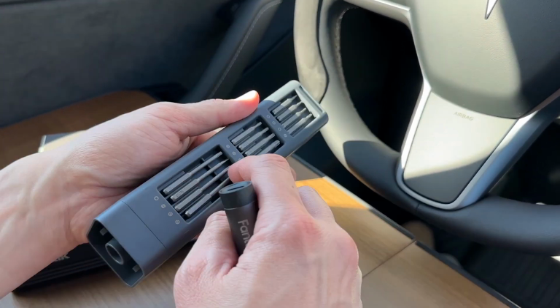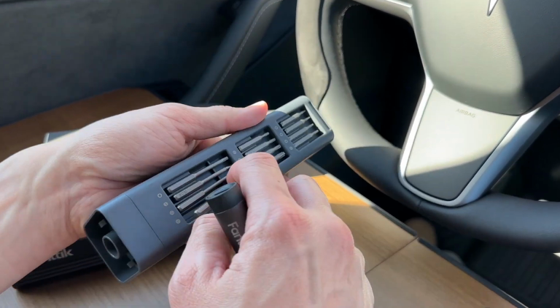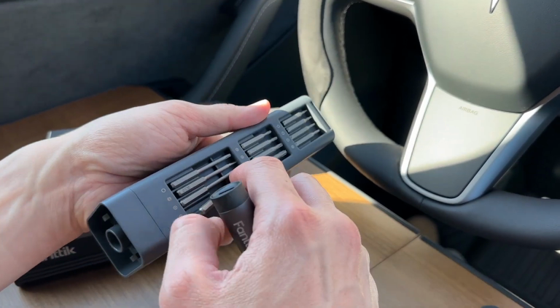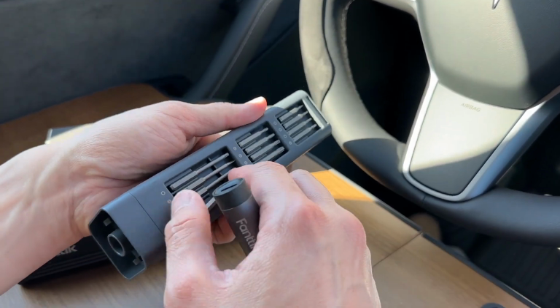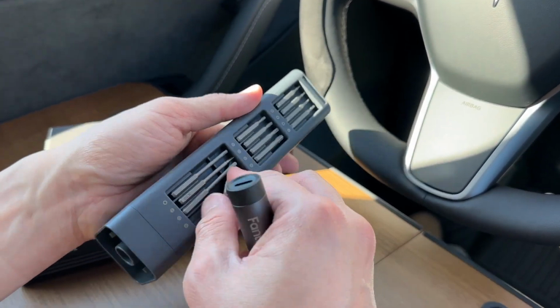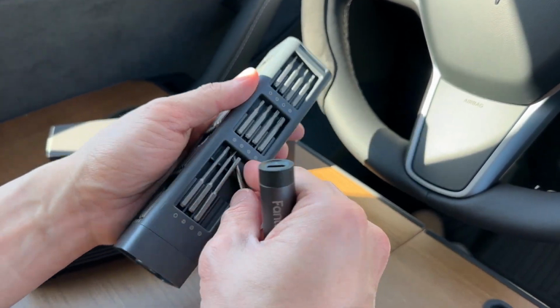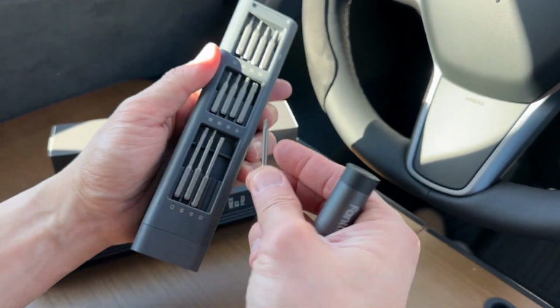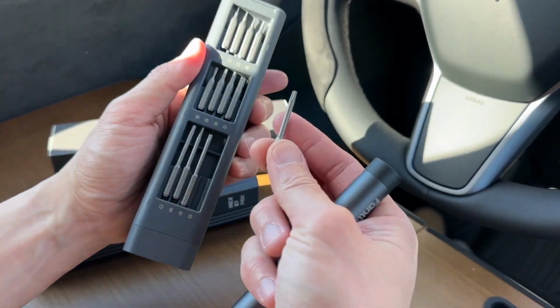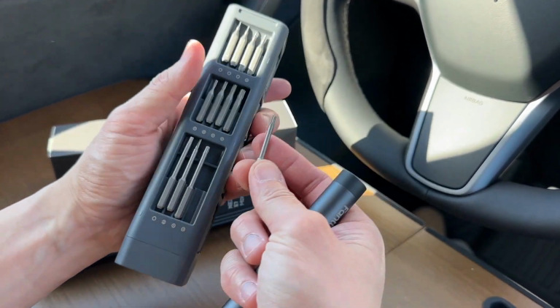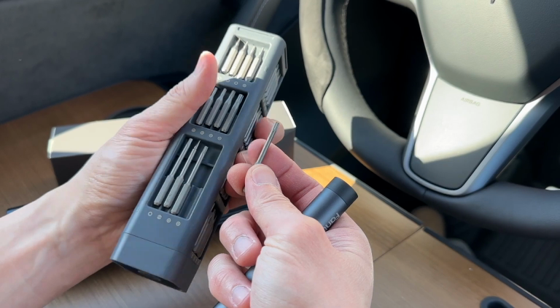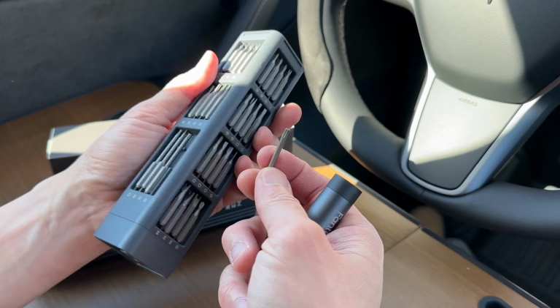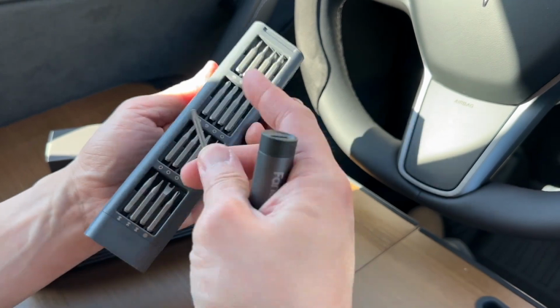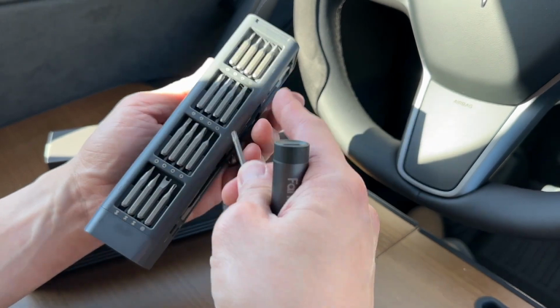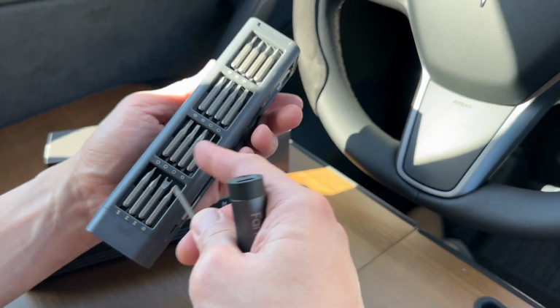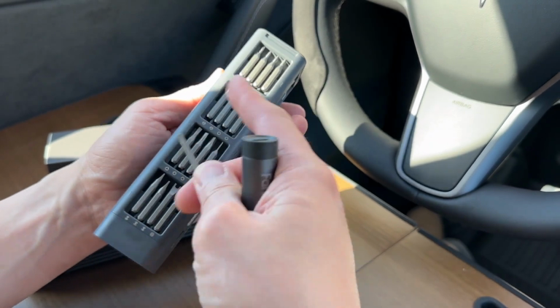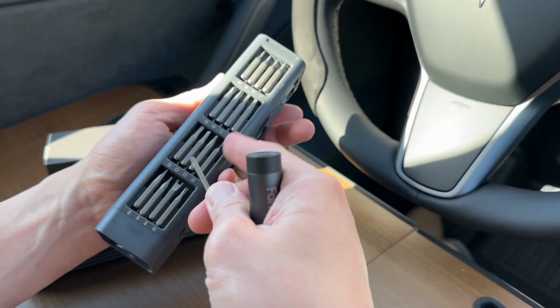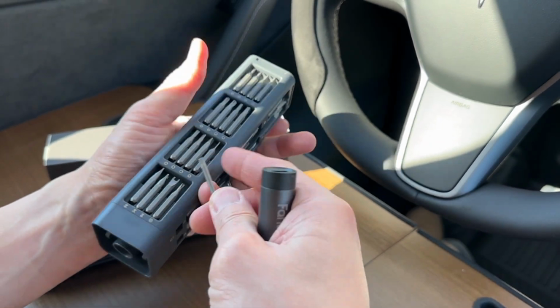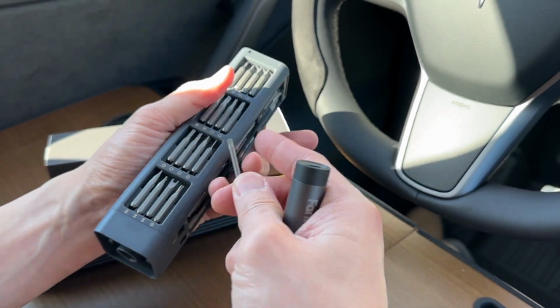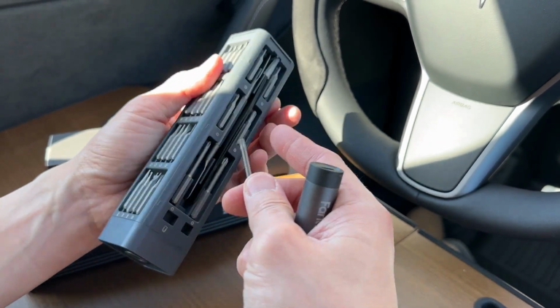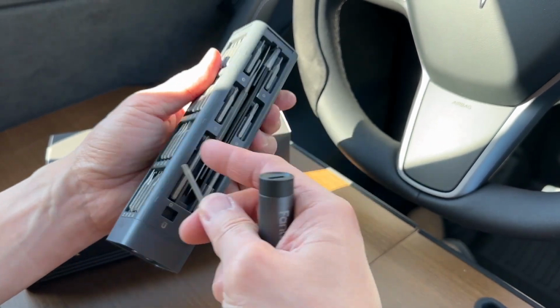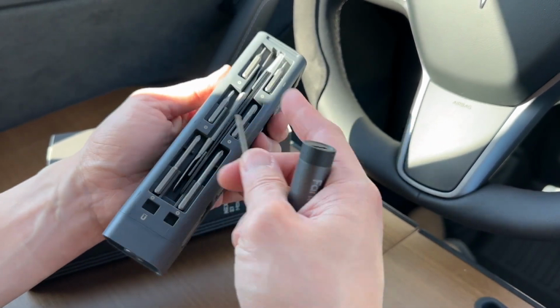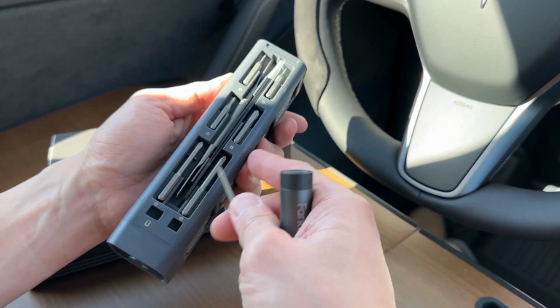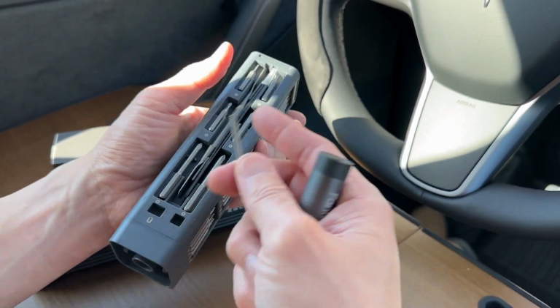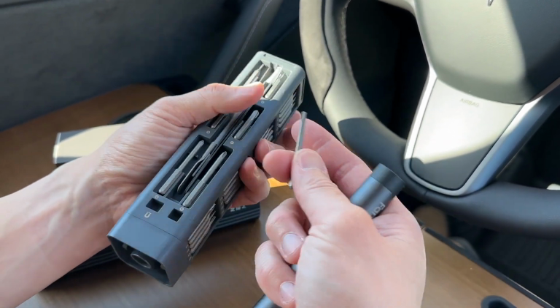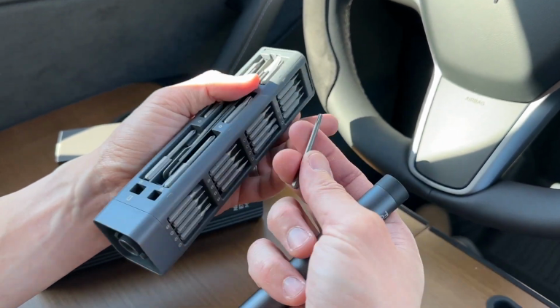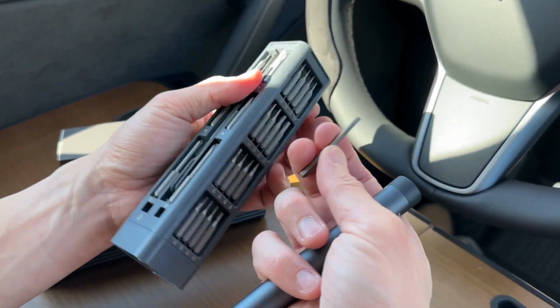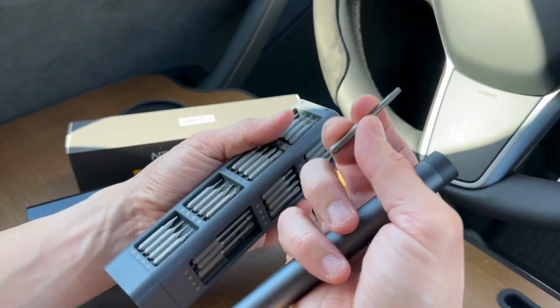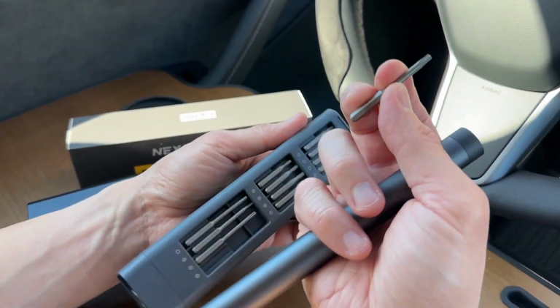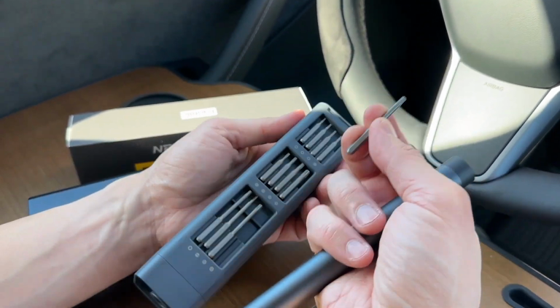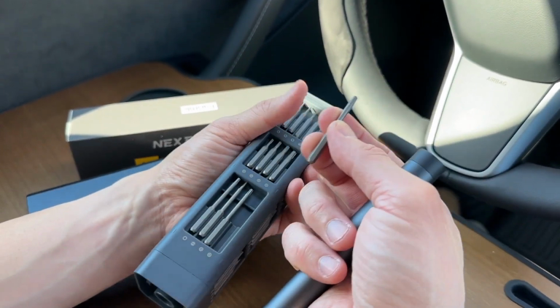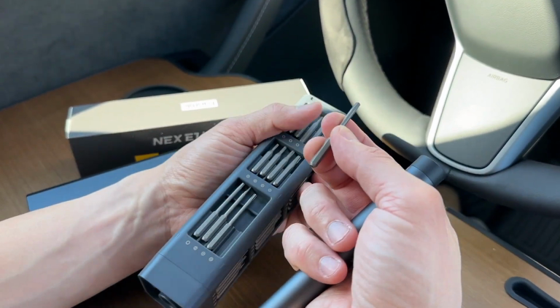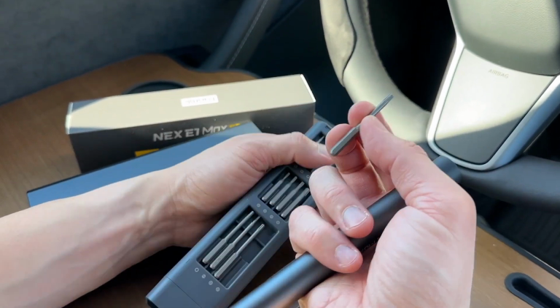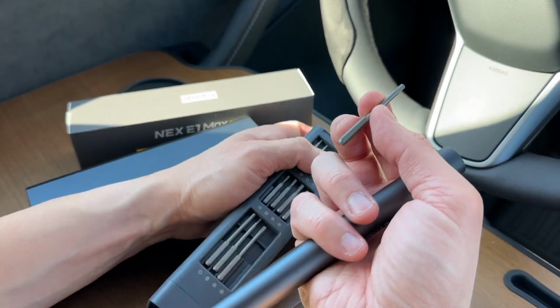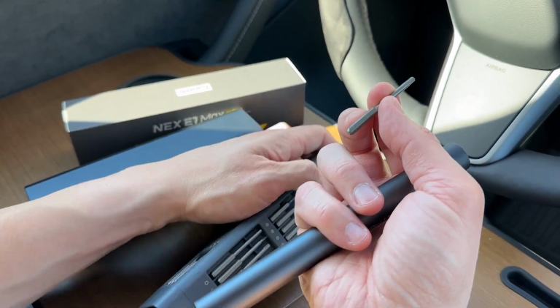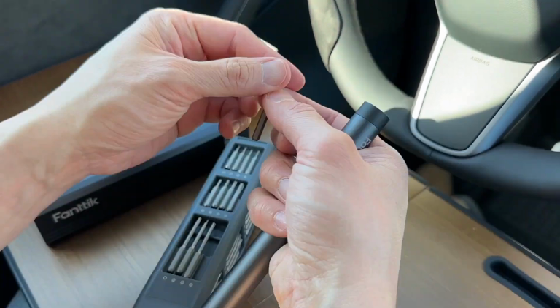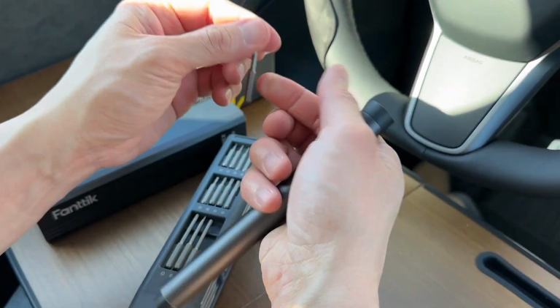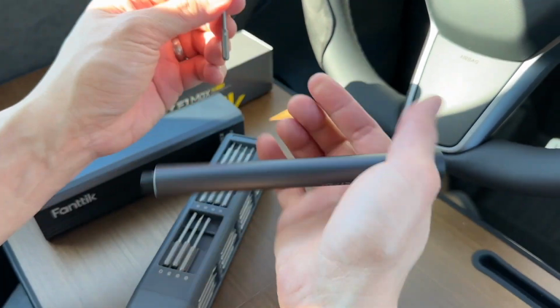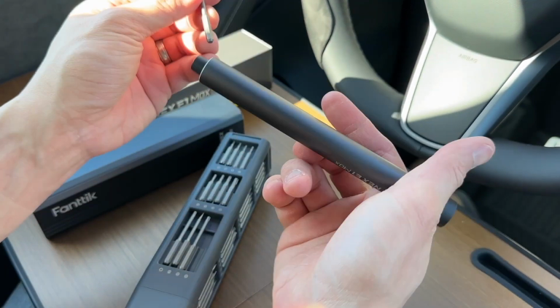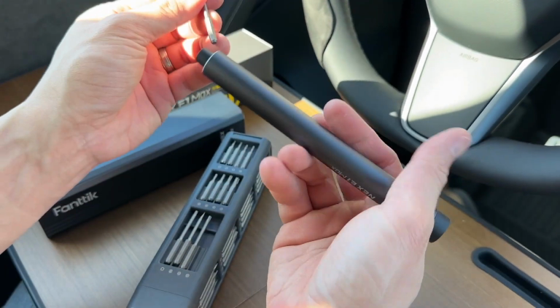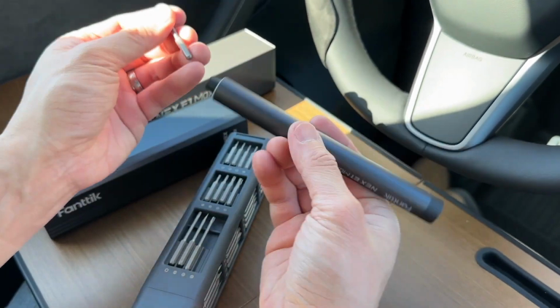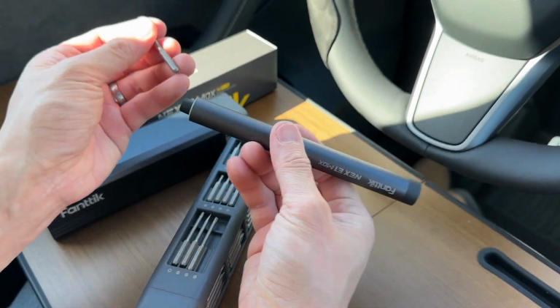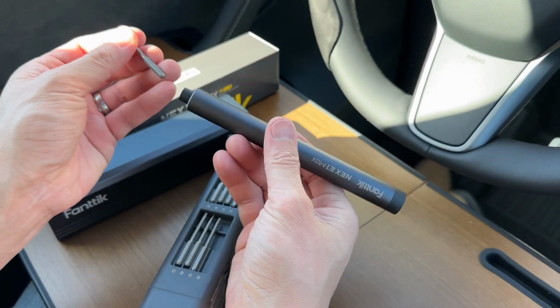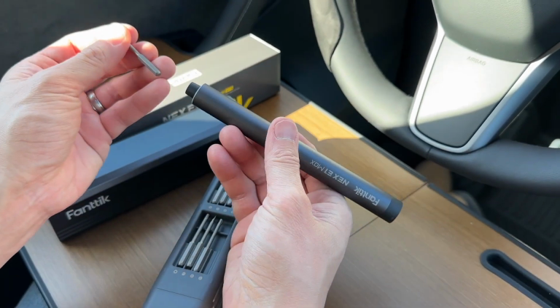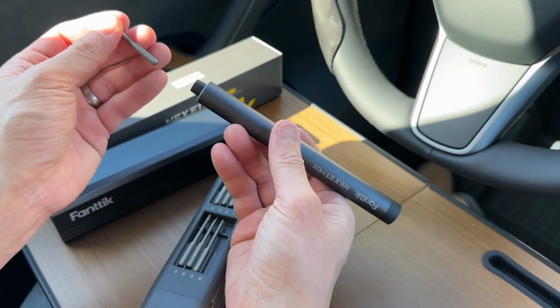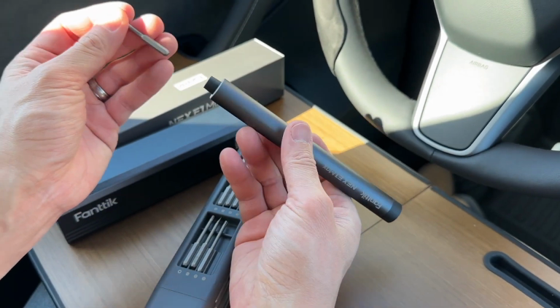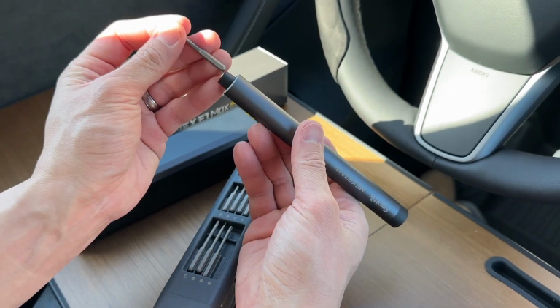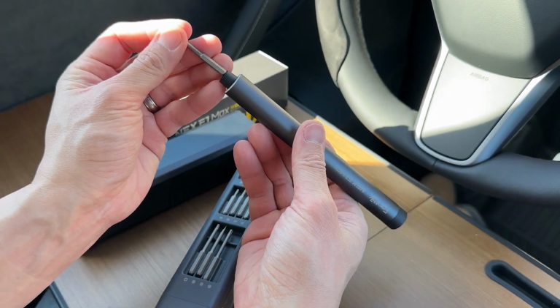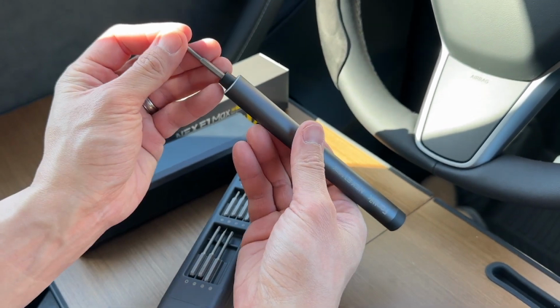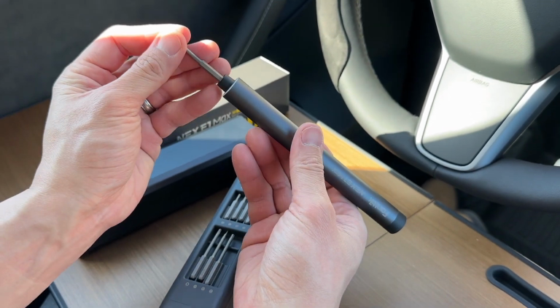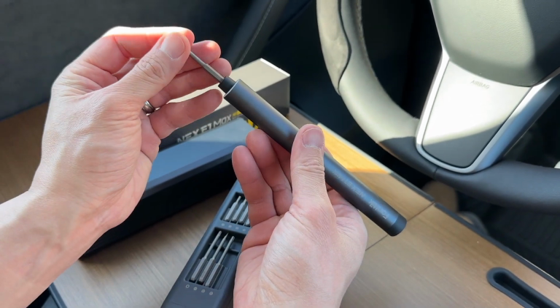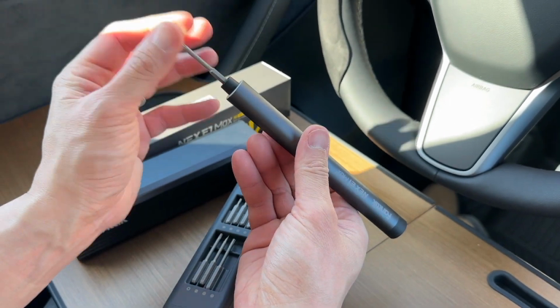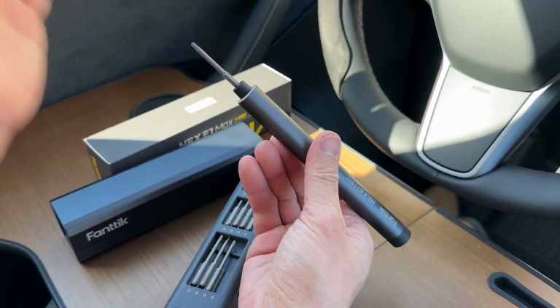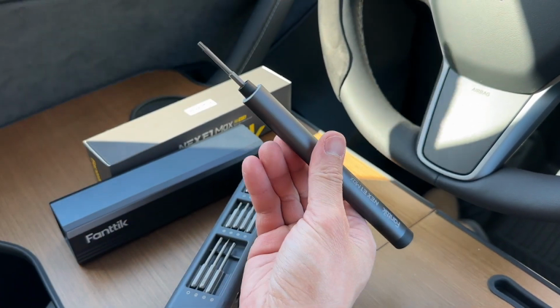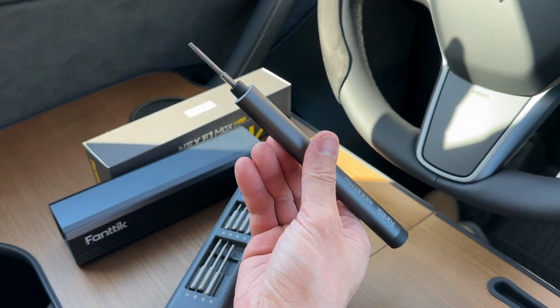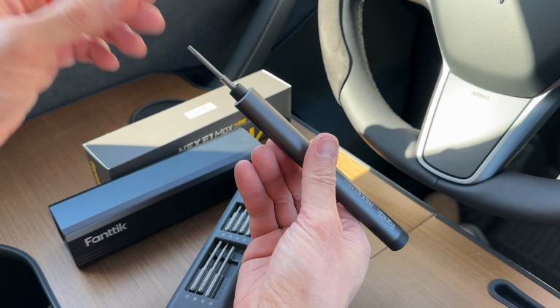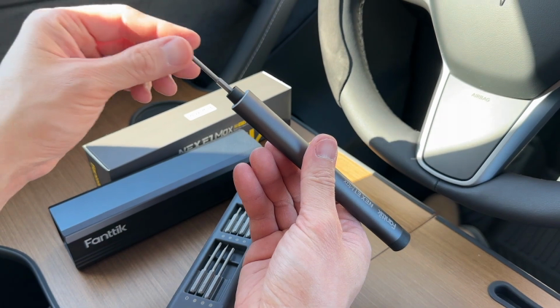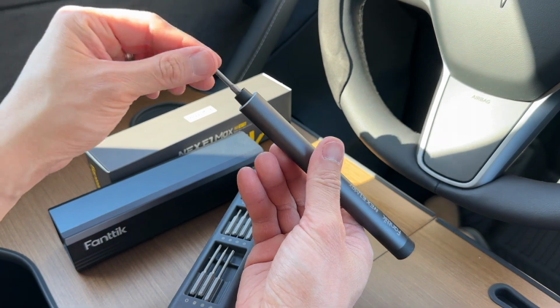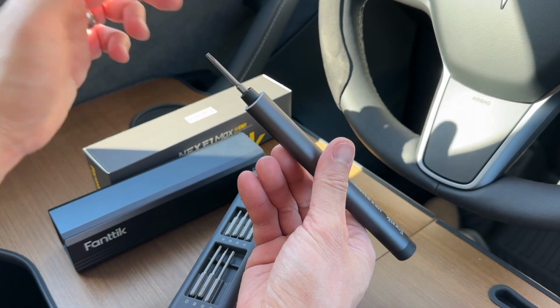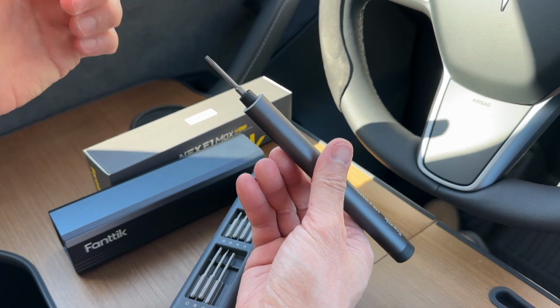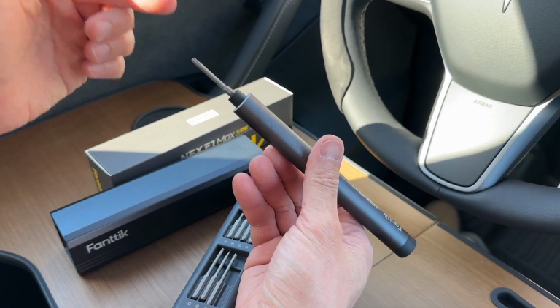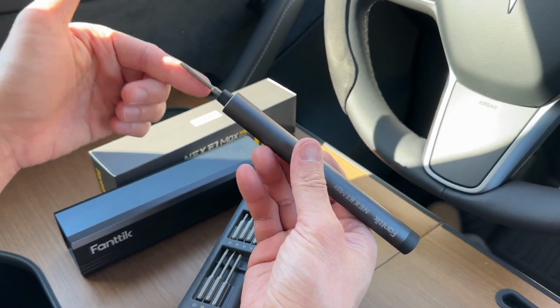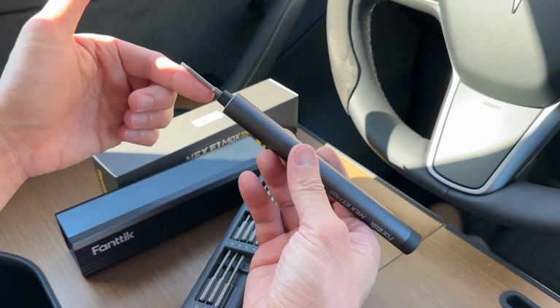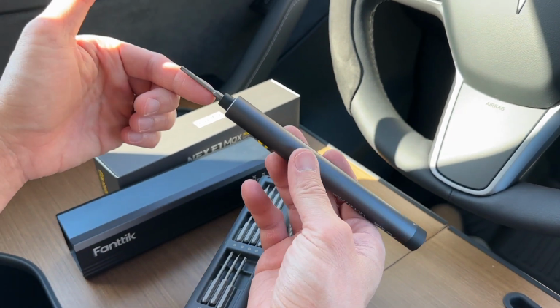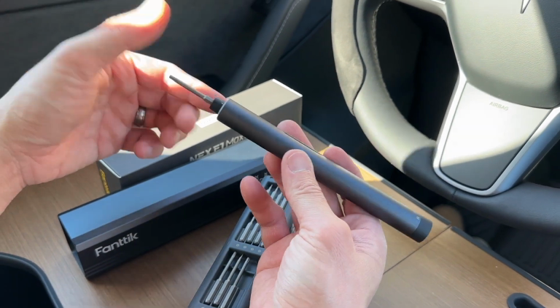You have a torque bit here, you have a Phillips bit, you have a lot of bits. So once you grab a bit, put it into your screwdriver and it's magnetized. Drop it in like that and it sticks.